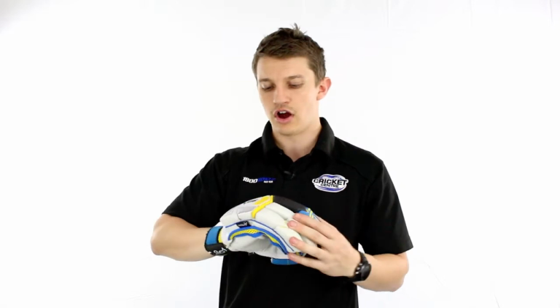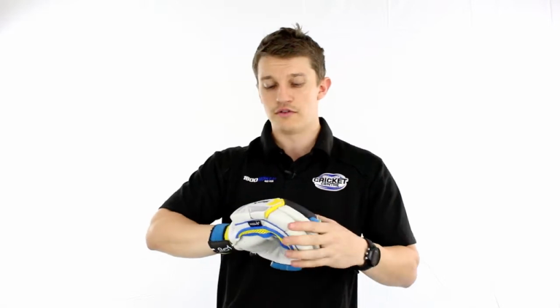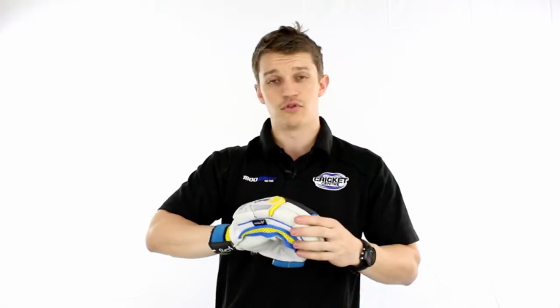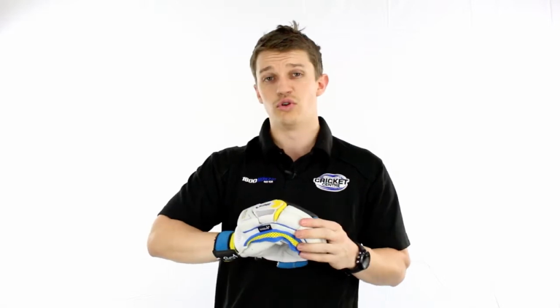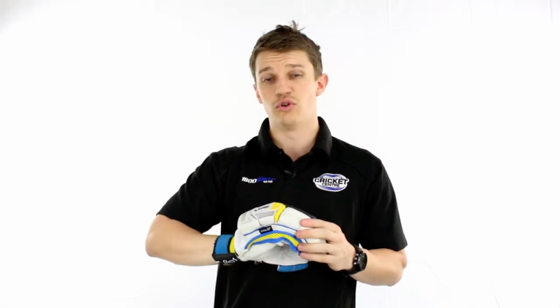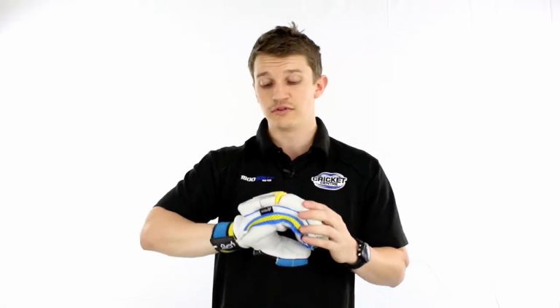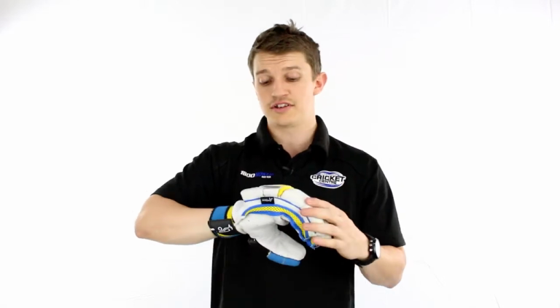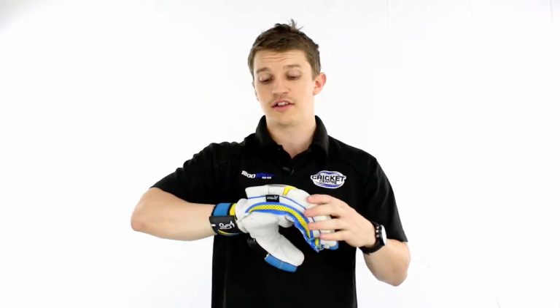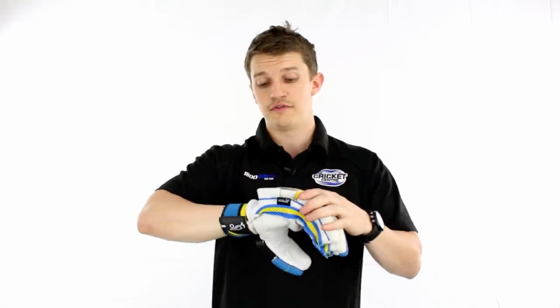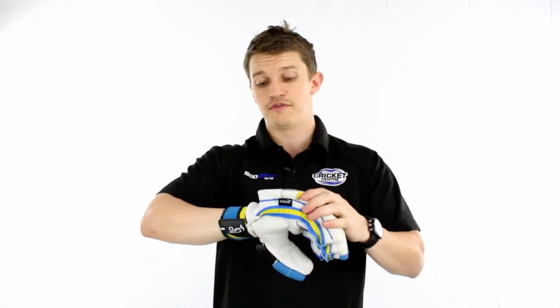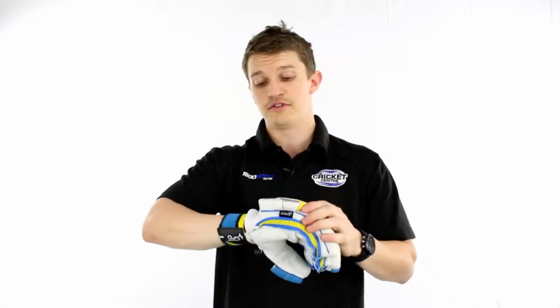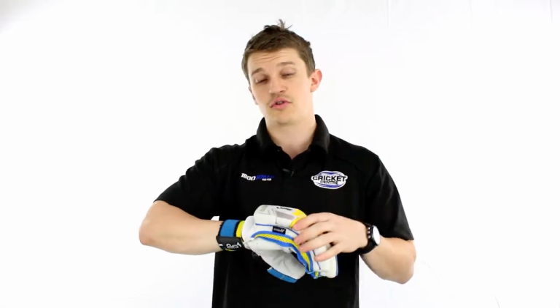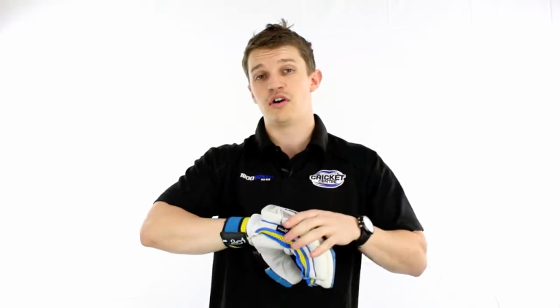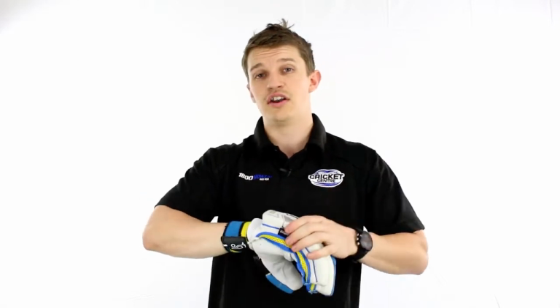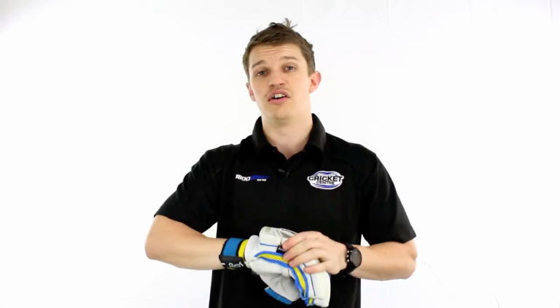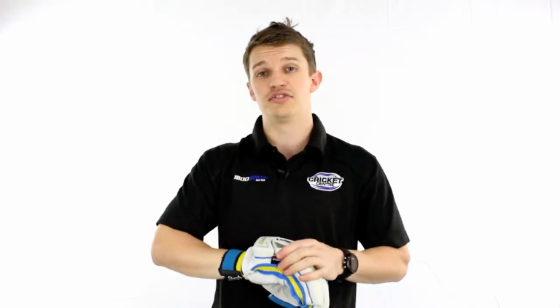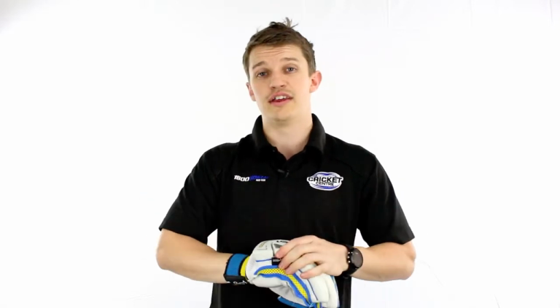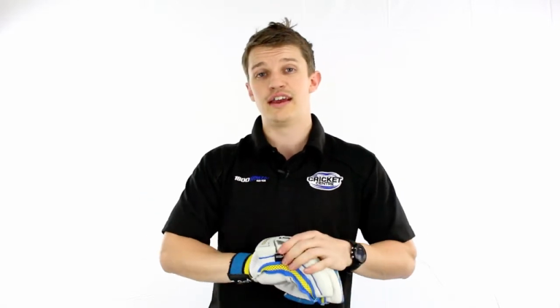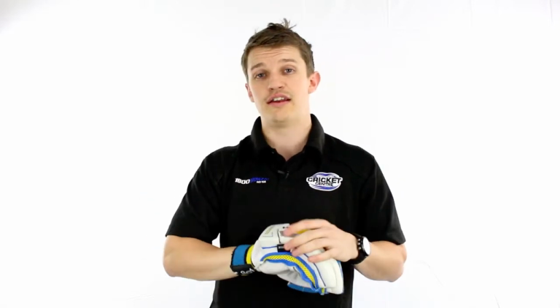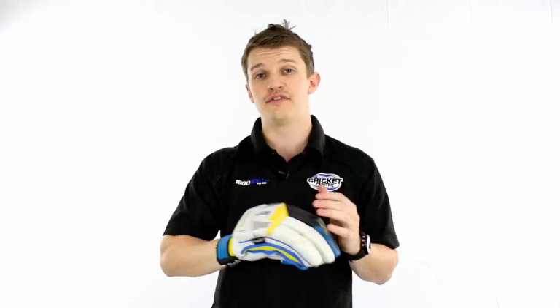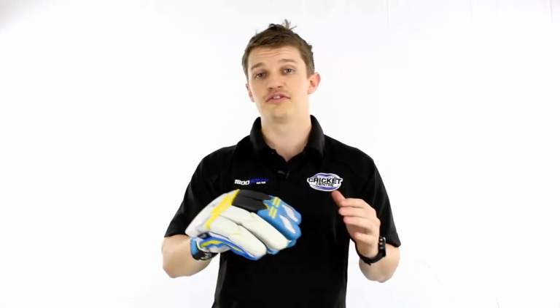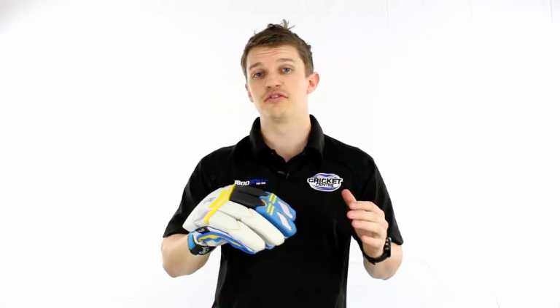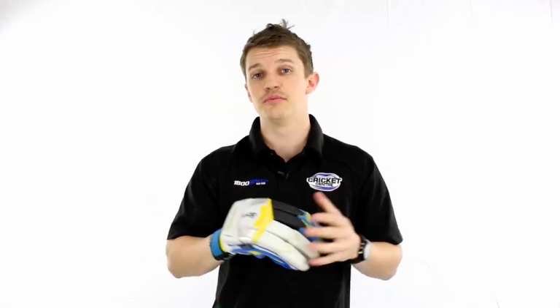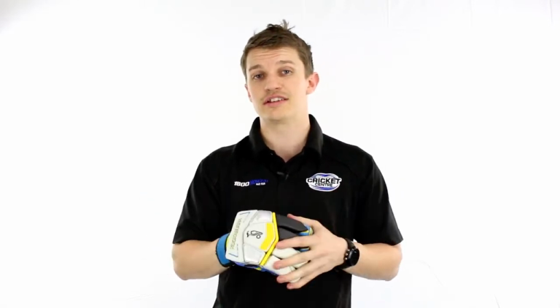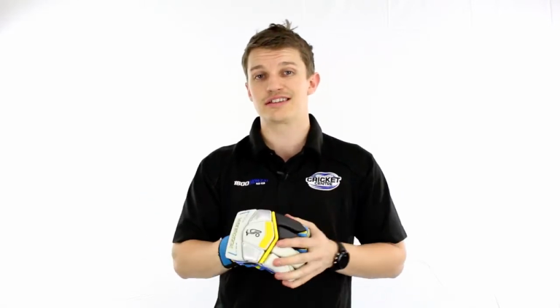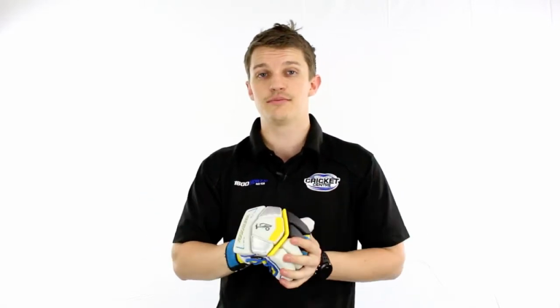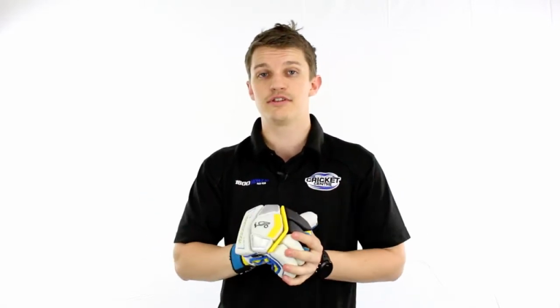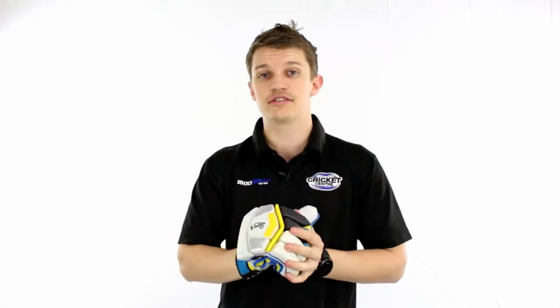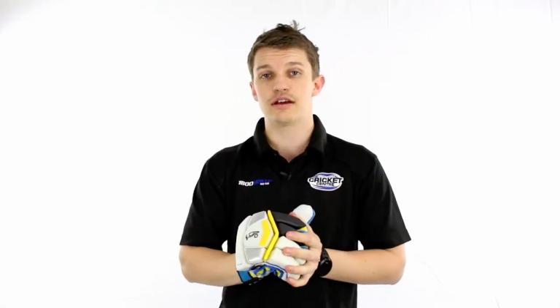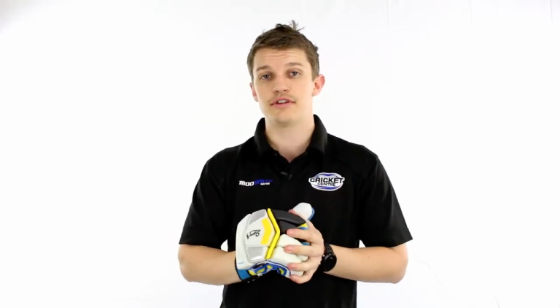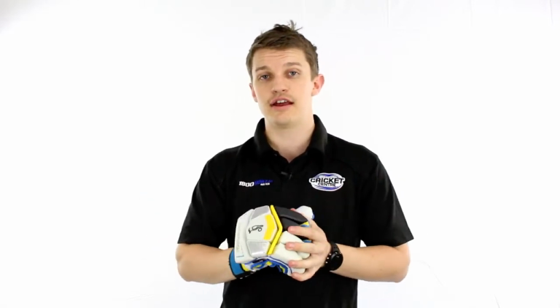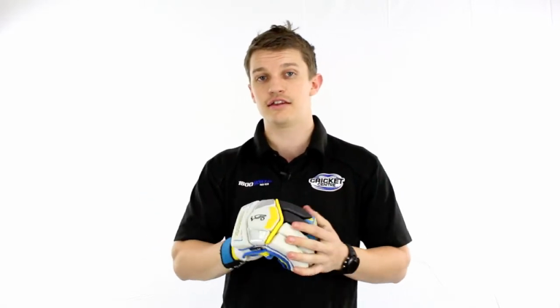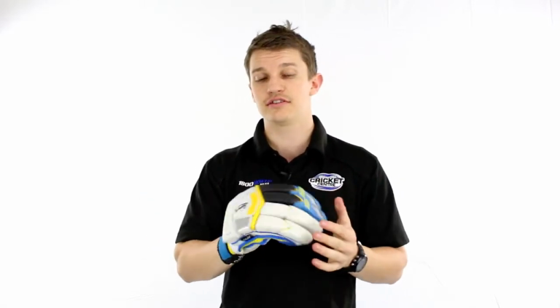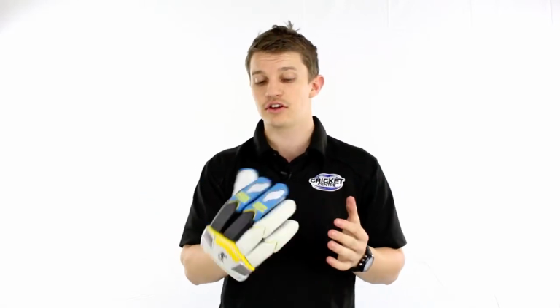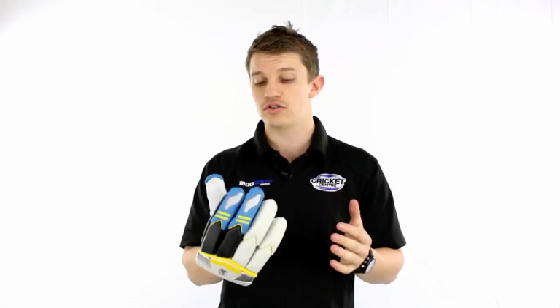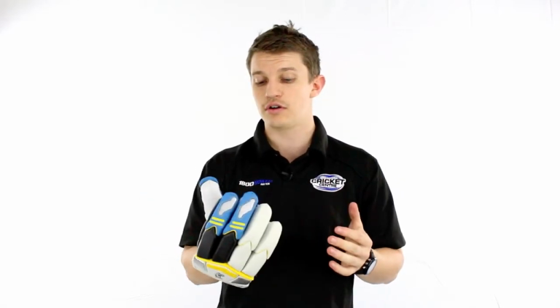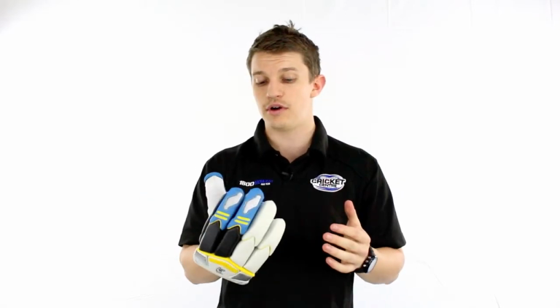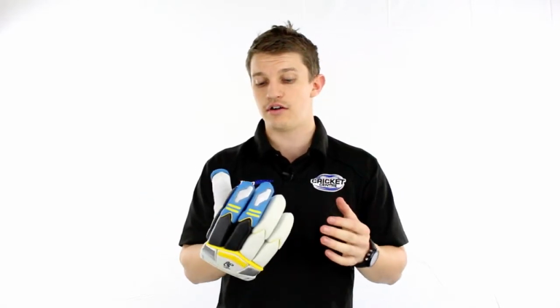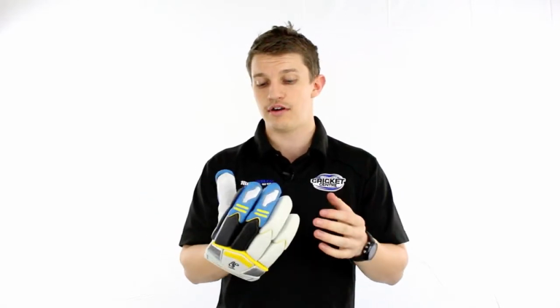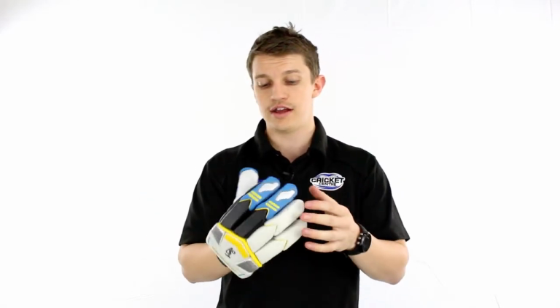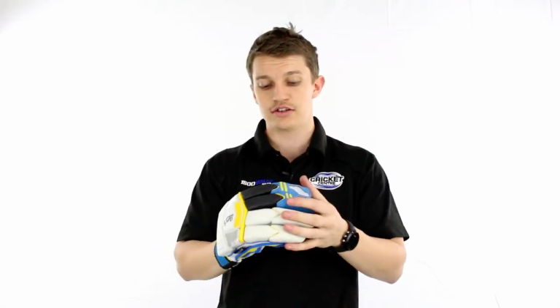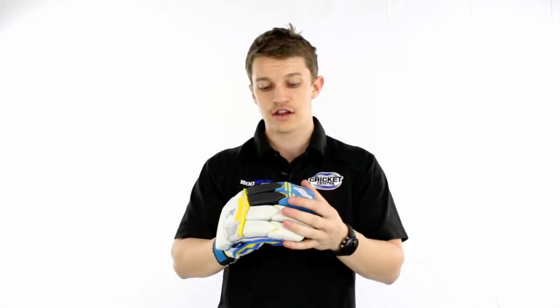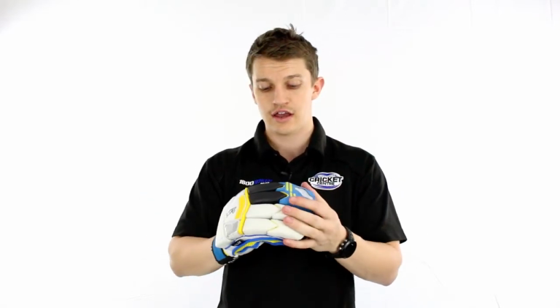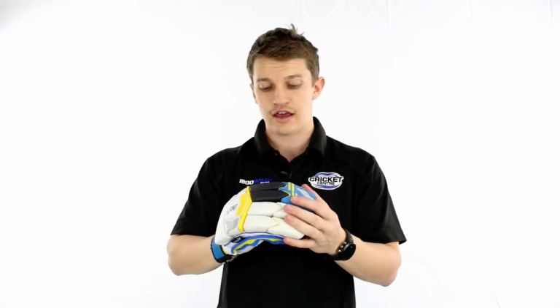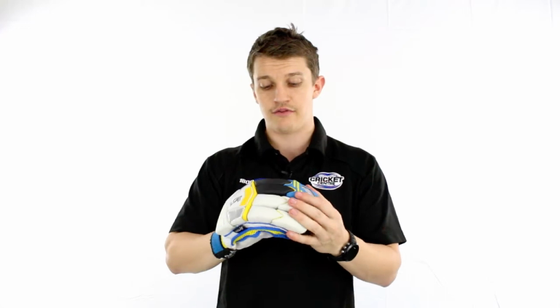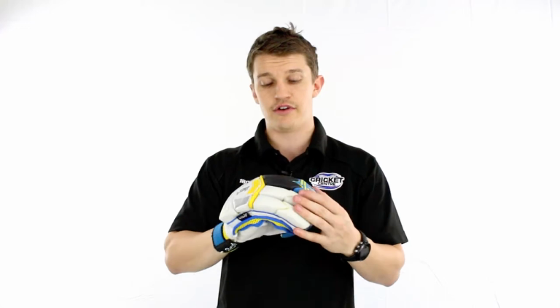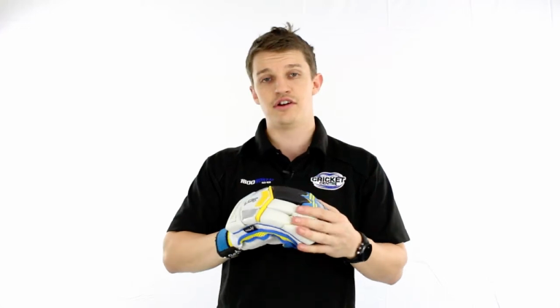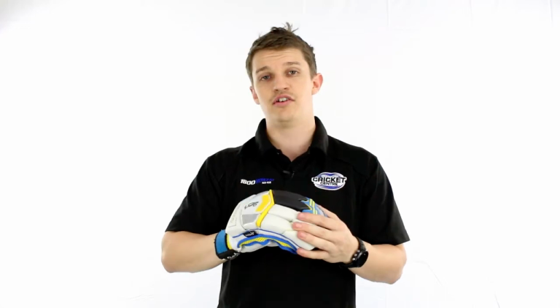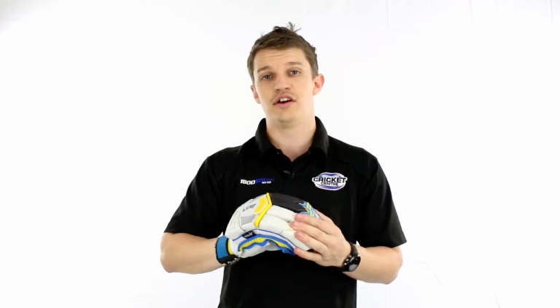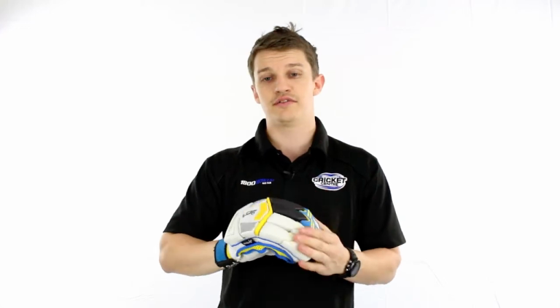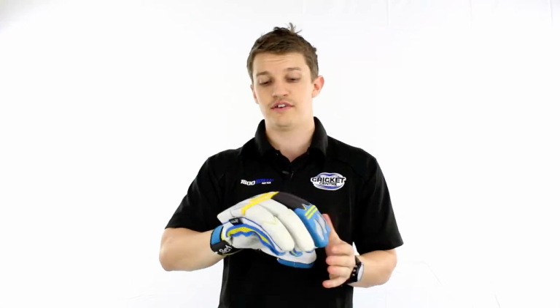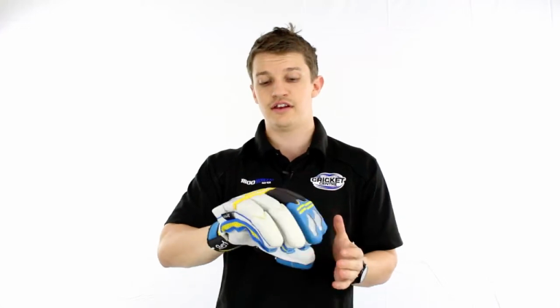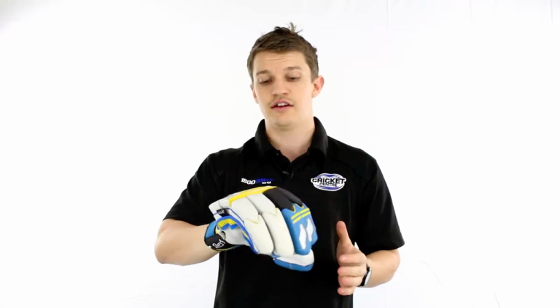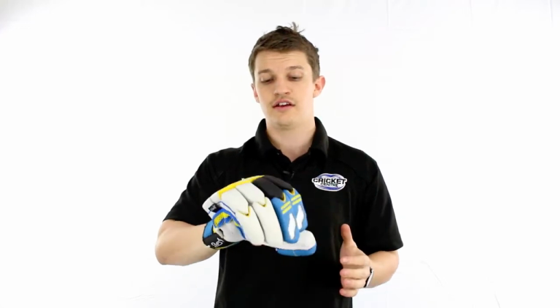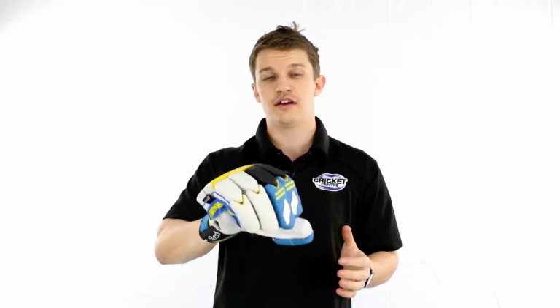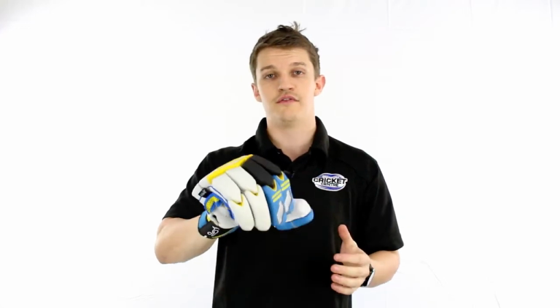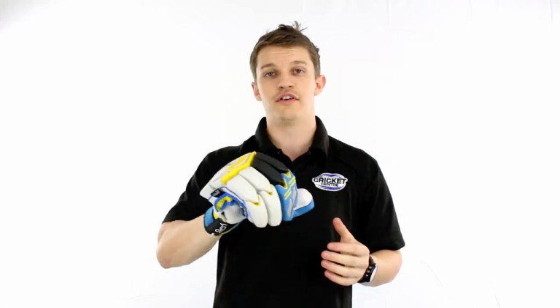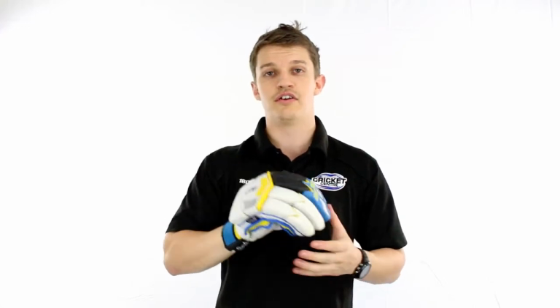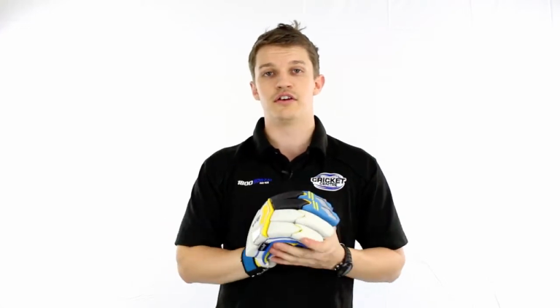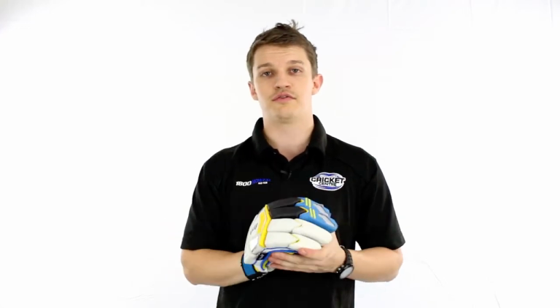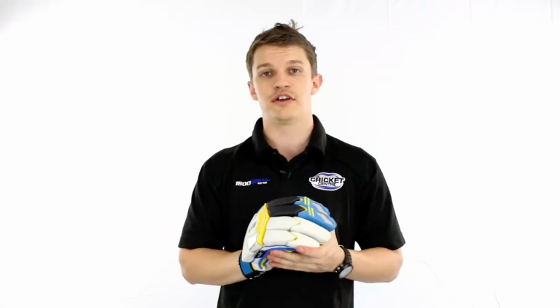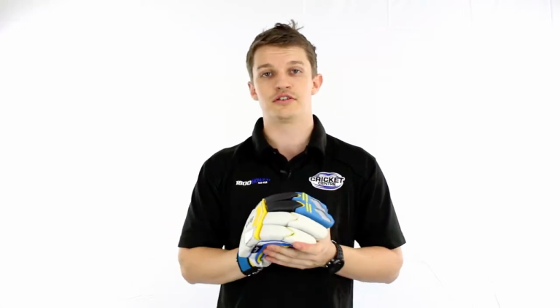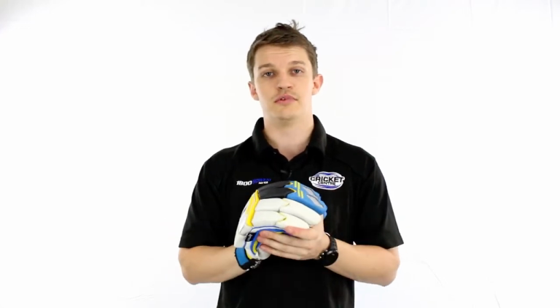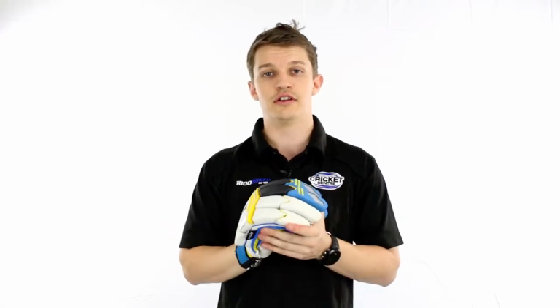Overall, this glove feels quite nice on the hand. It feels a little bit slimmer than some of the others in the Kookaburra range, and a very nice fit and very nice flexibility.